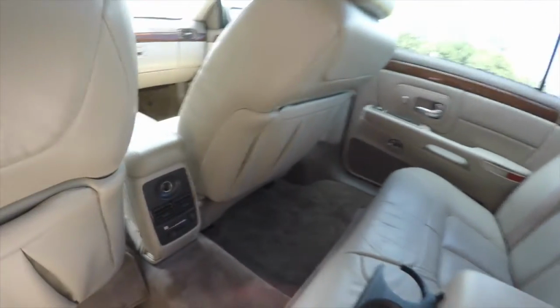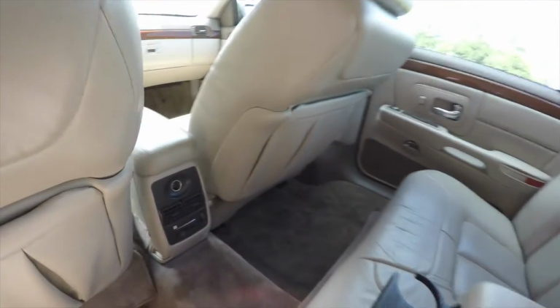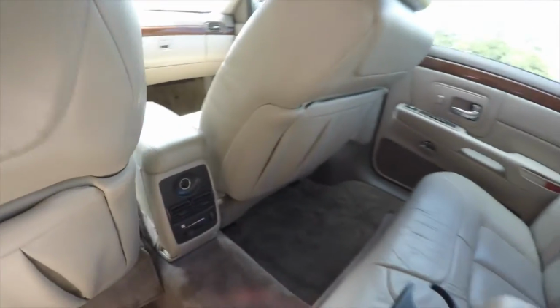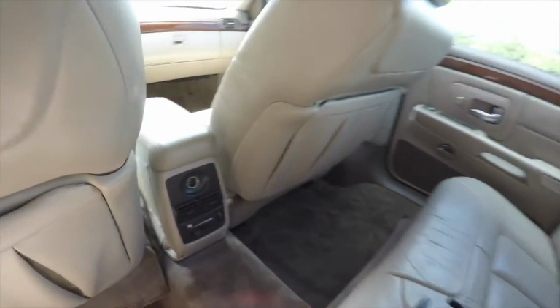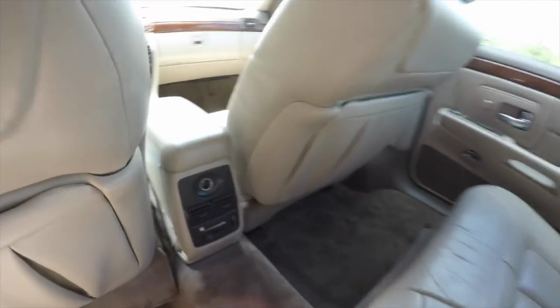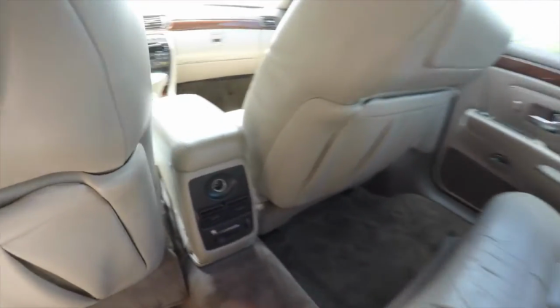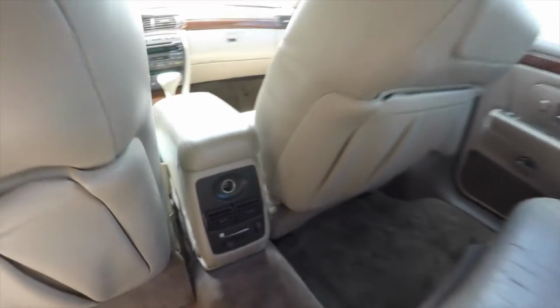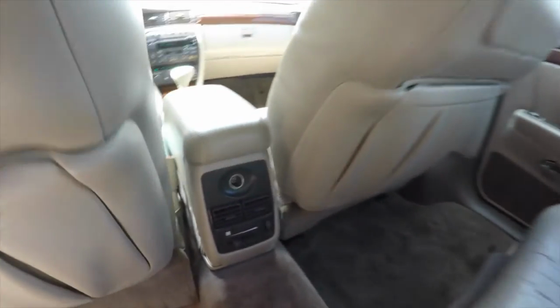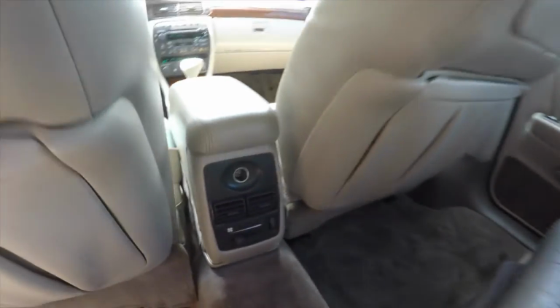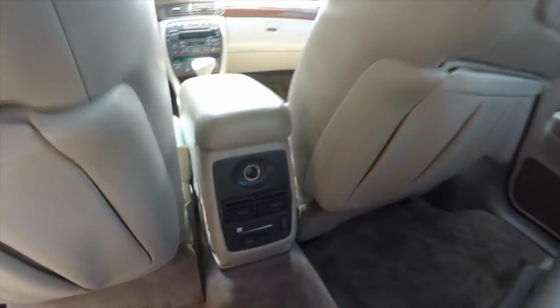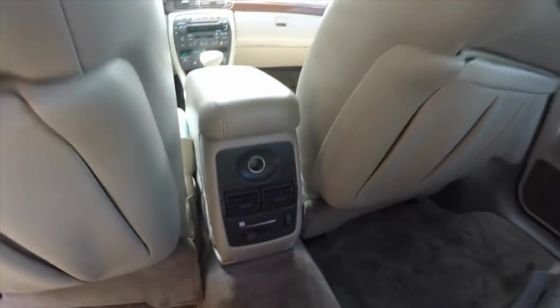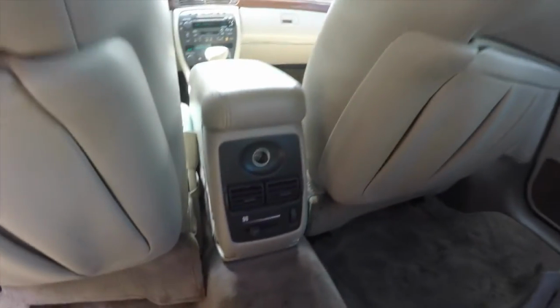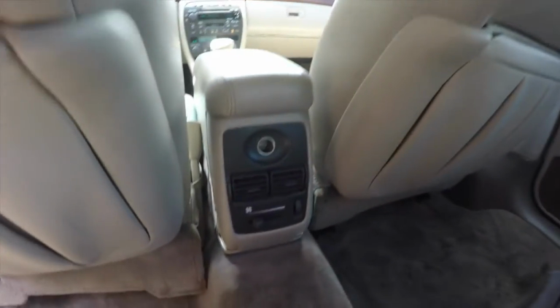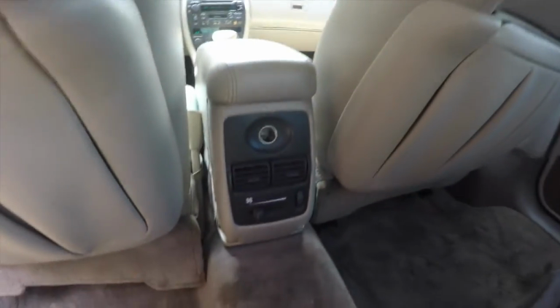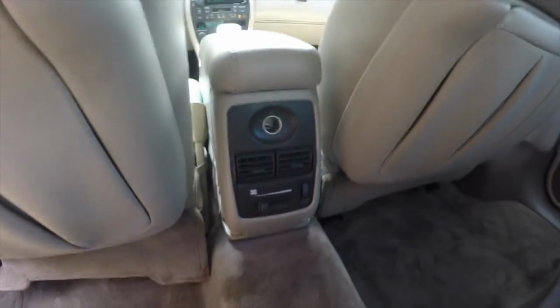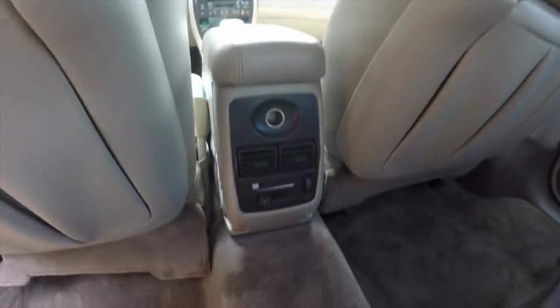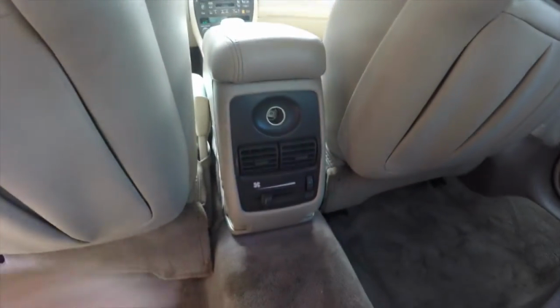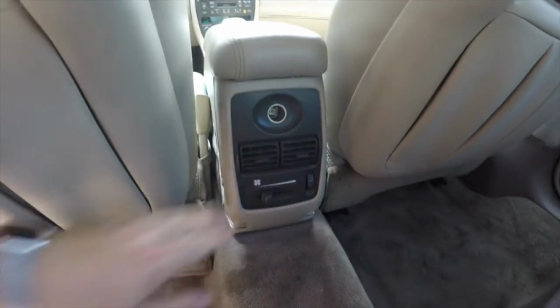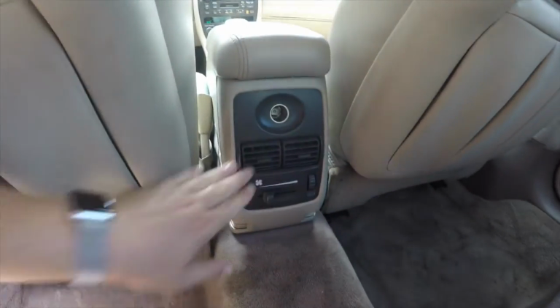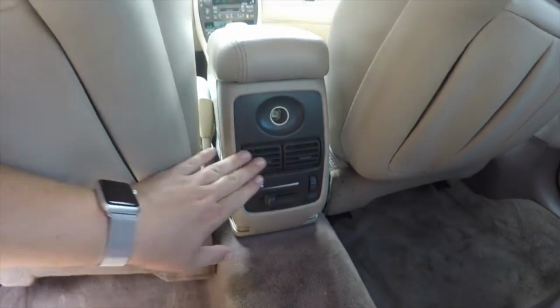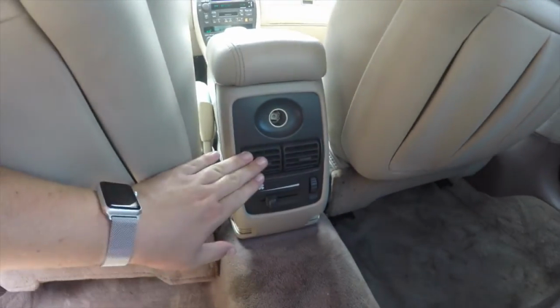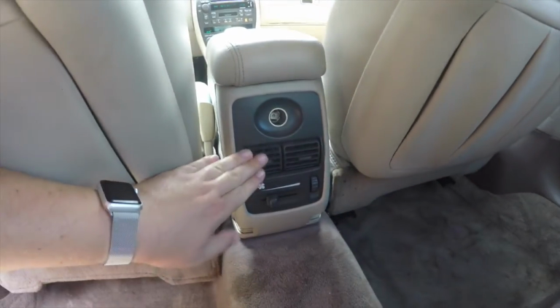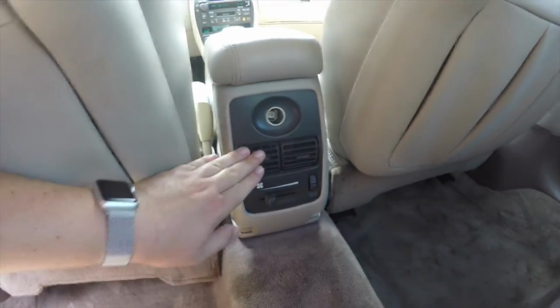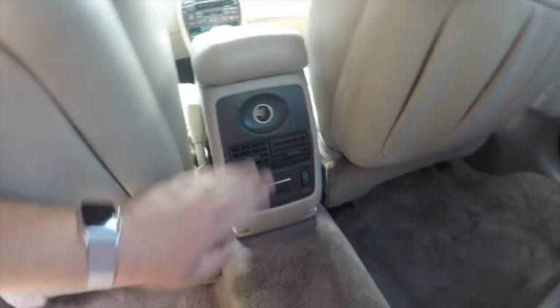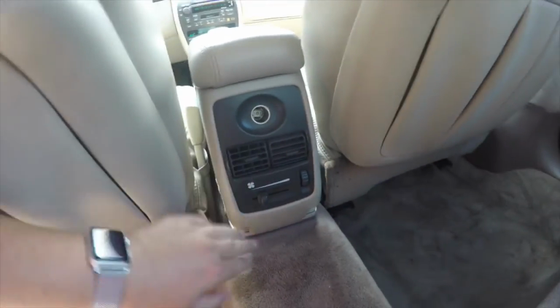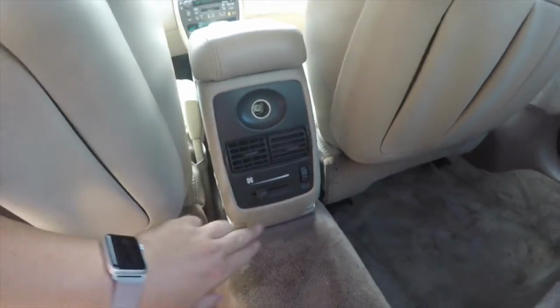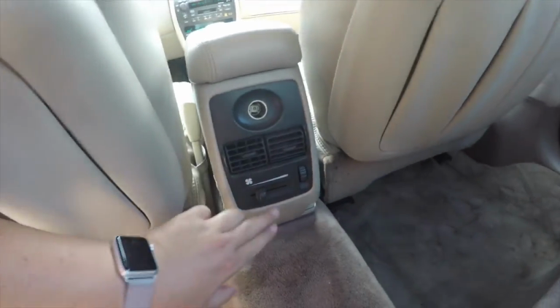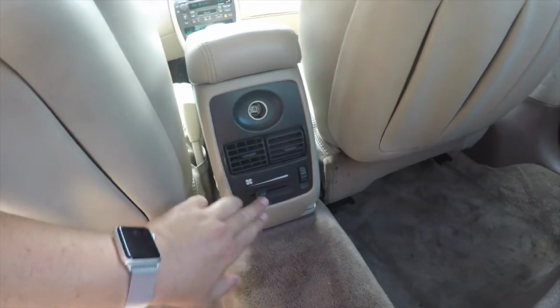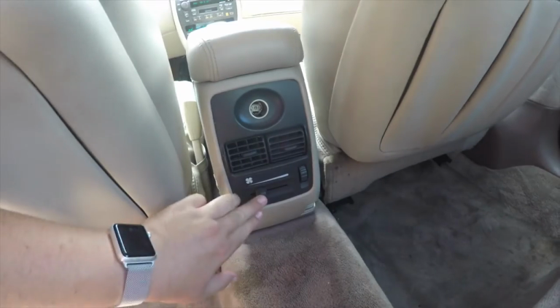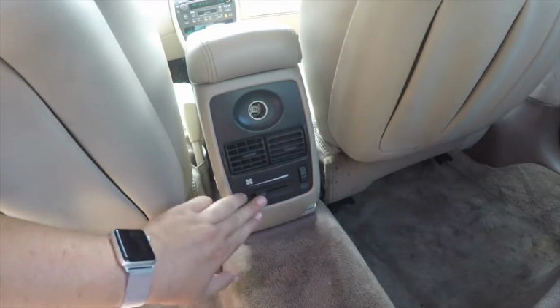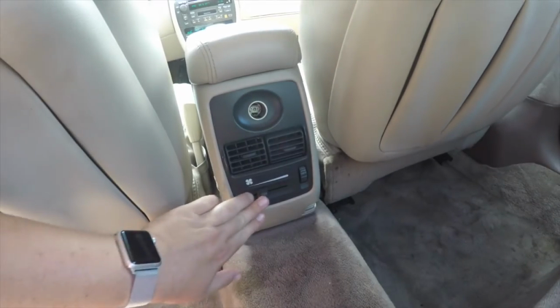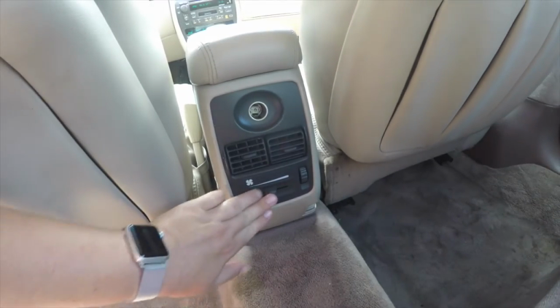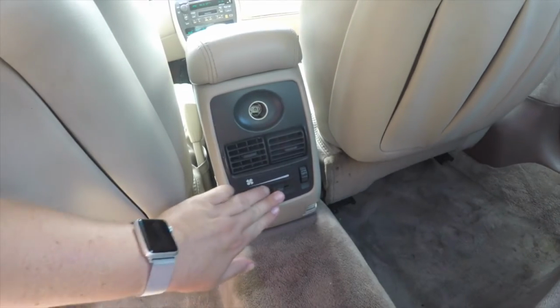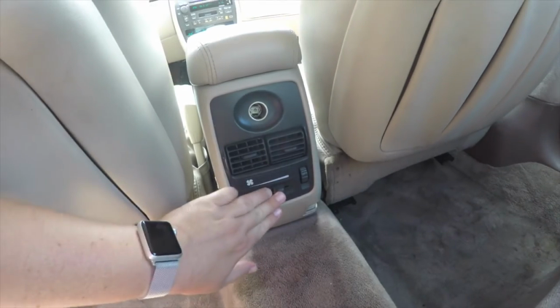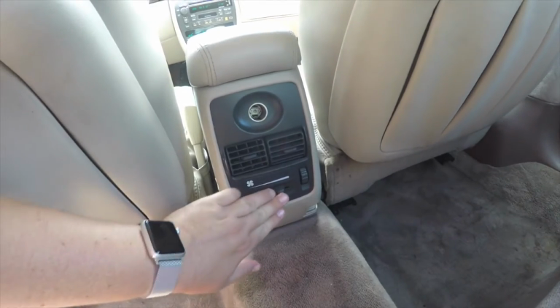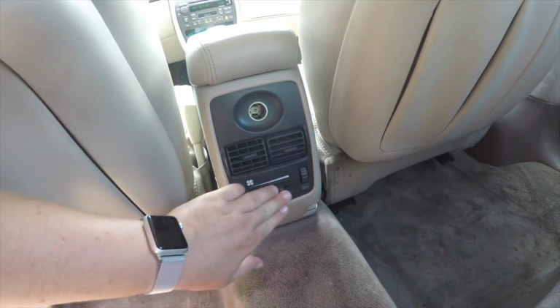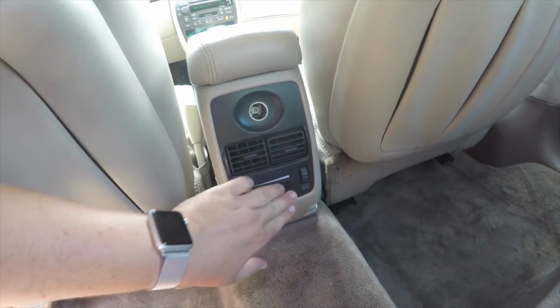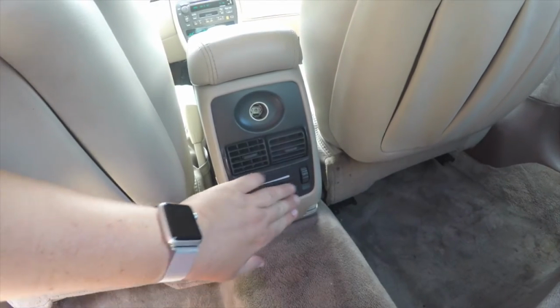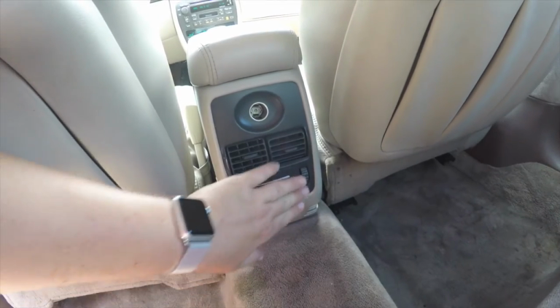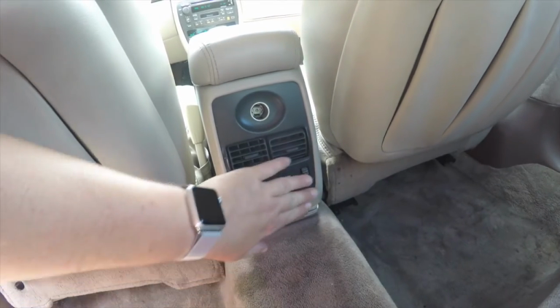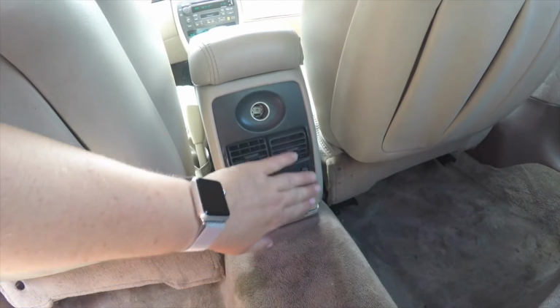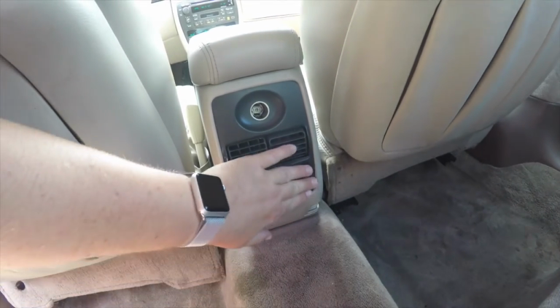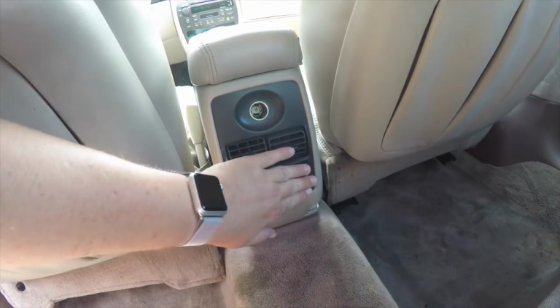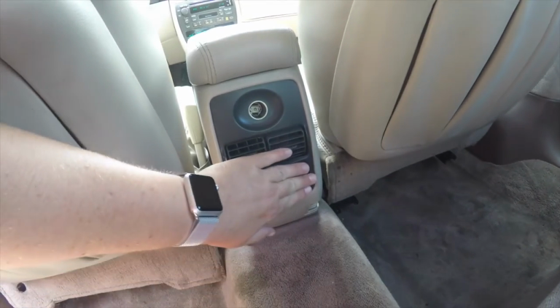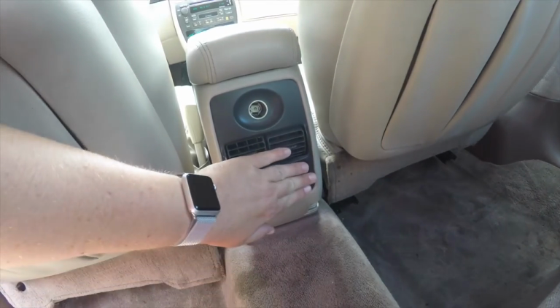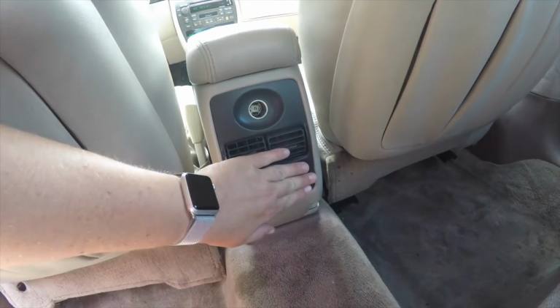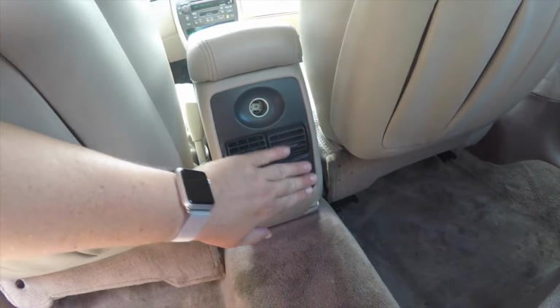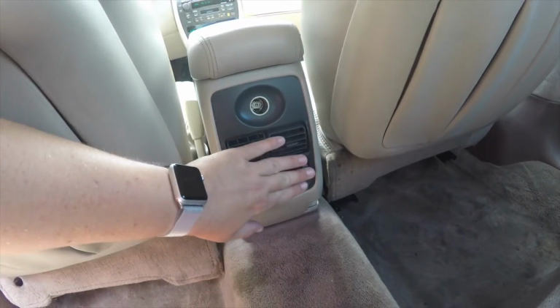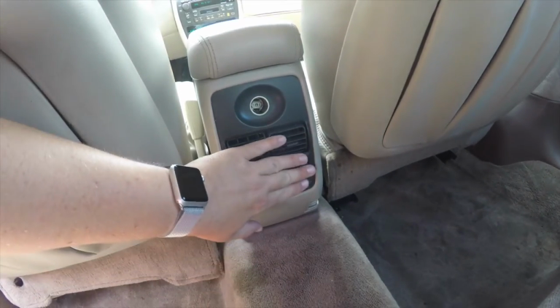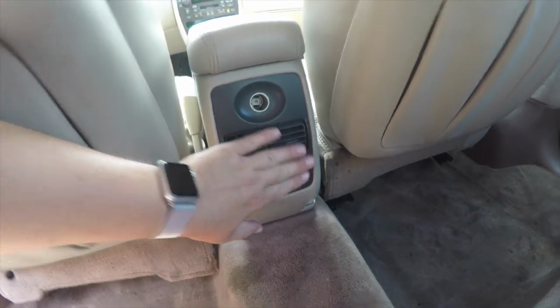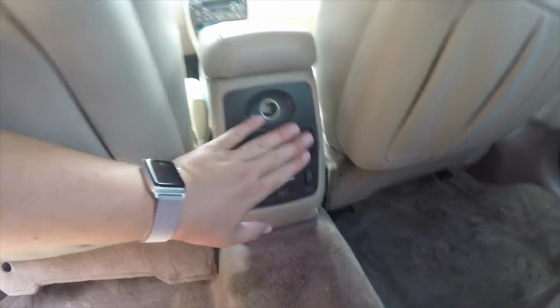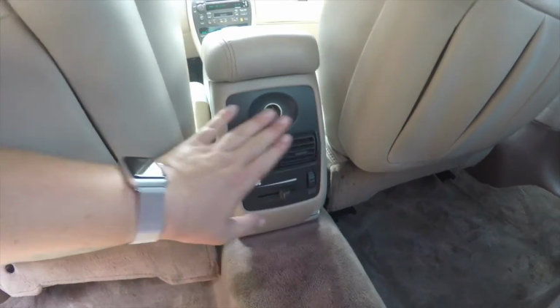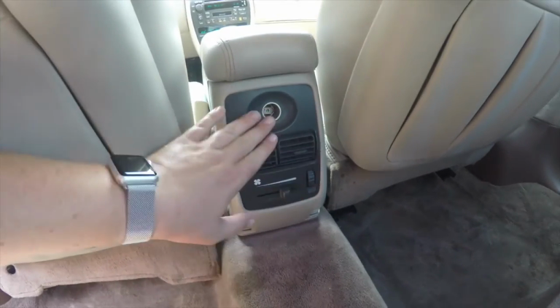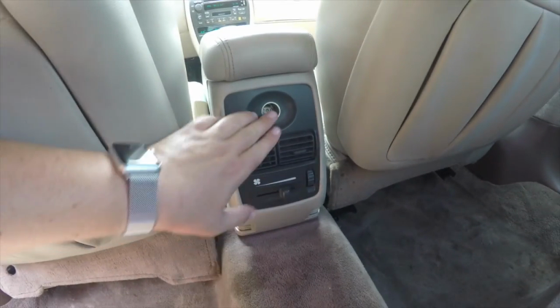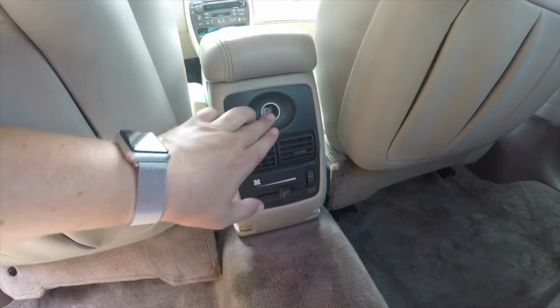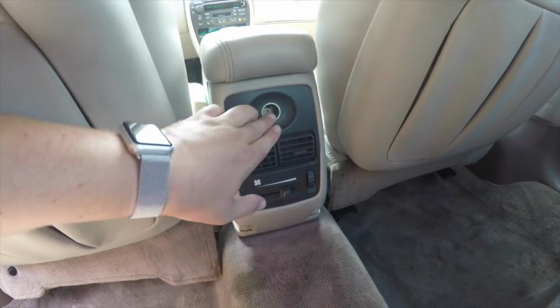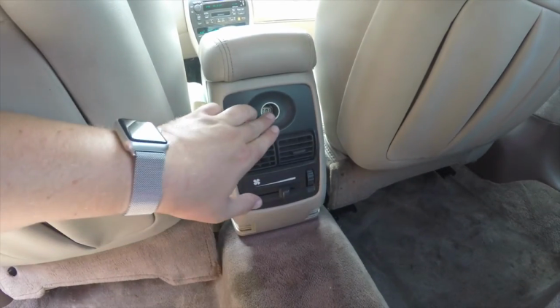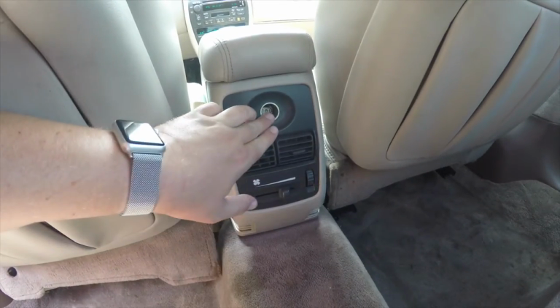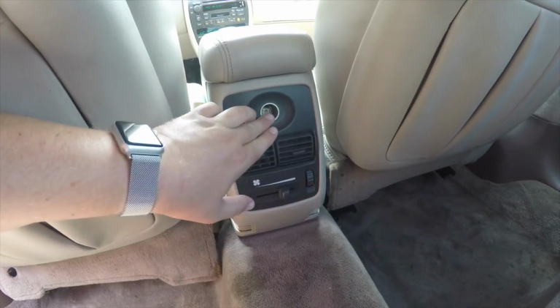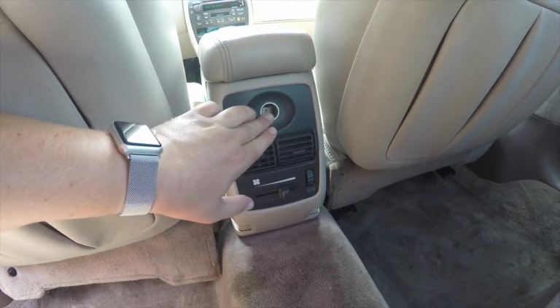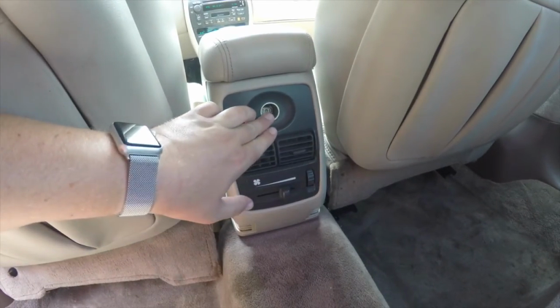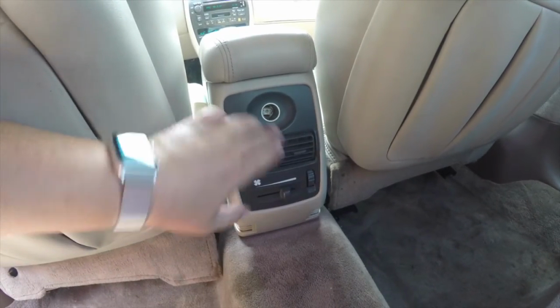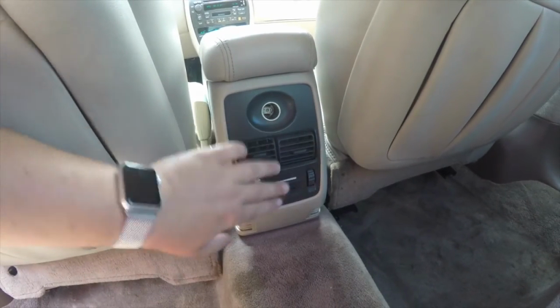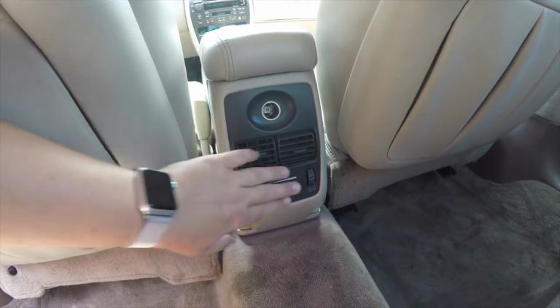Rear seat passengers have their own positional air vents with fan speed controller, as well as a power point.